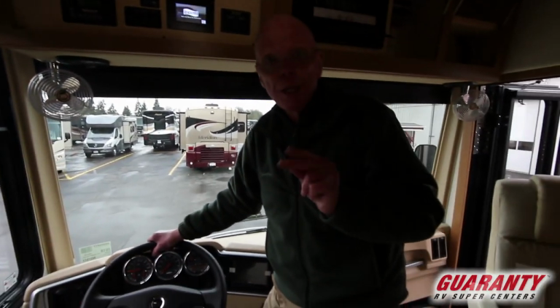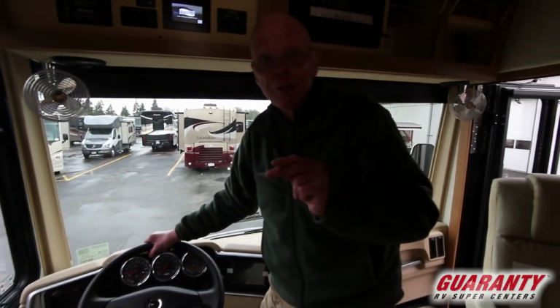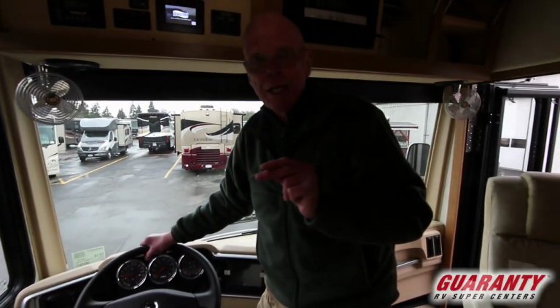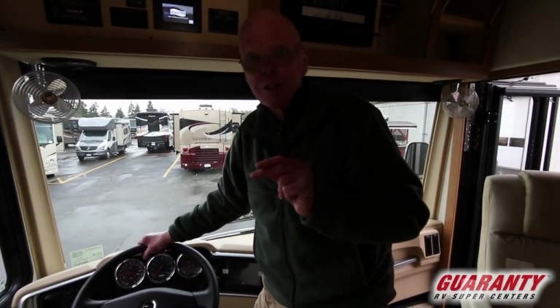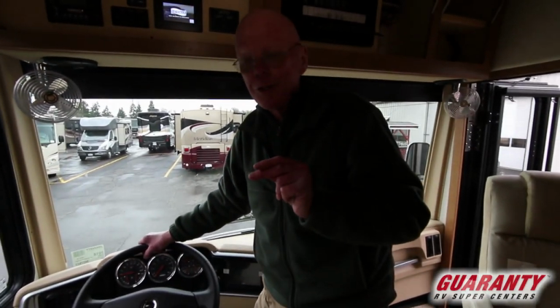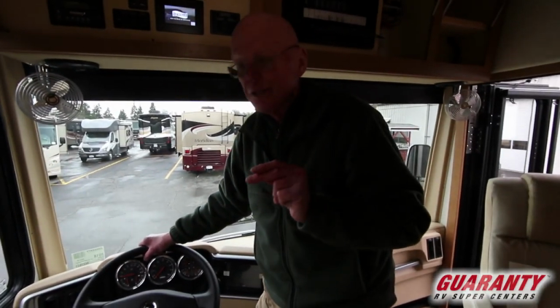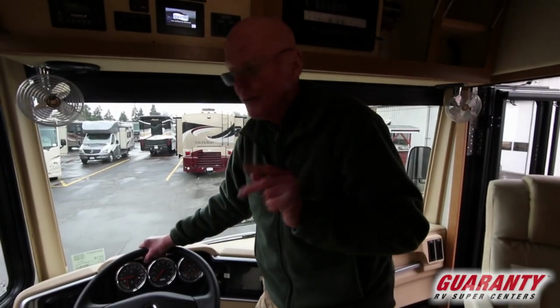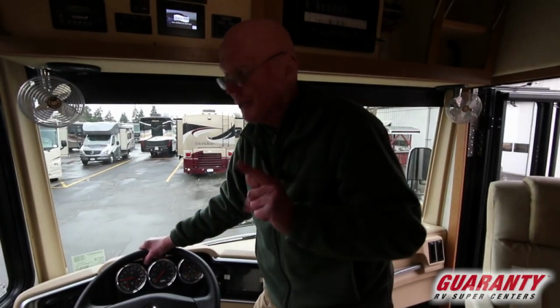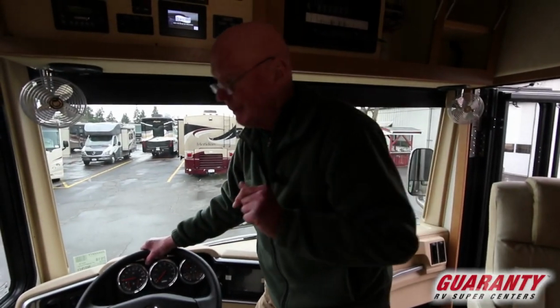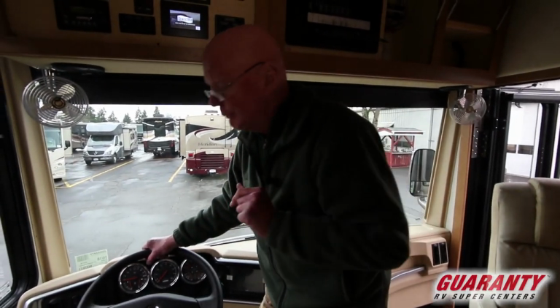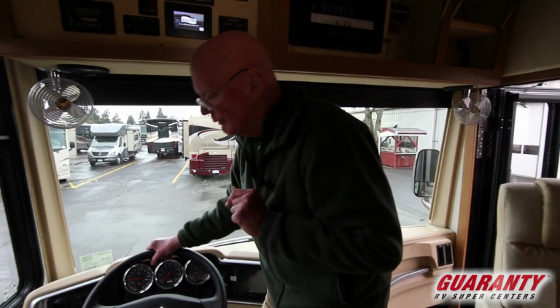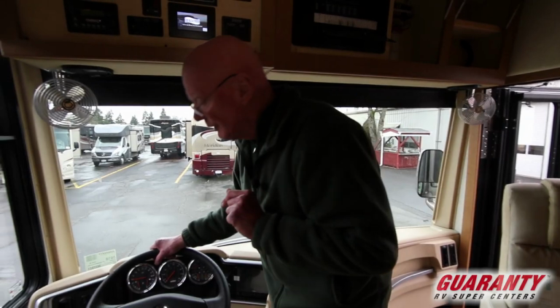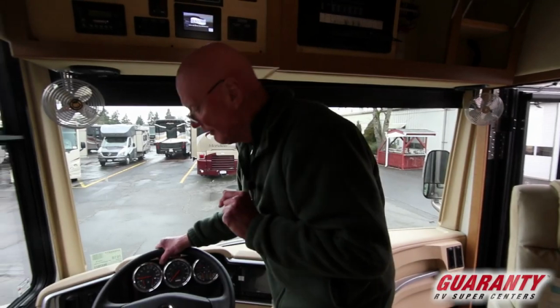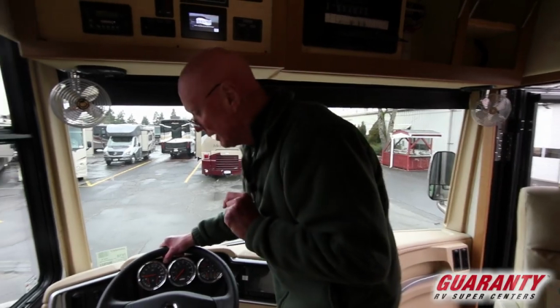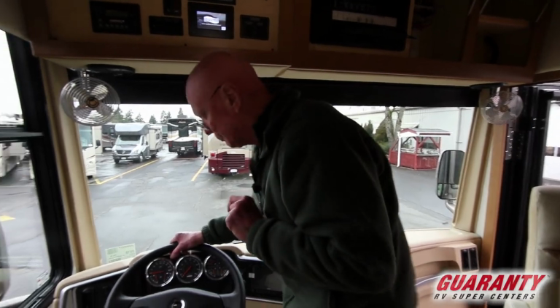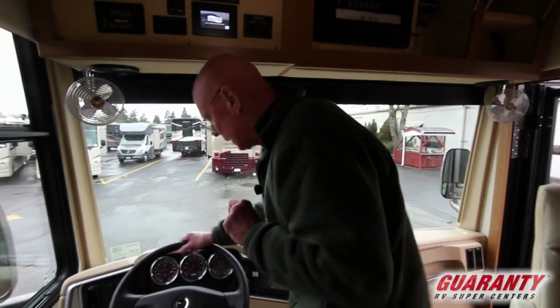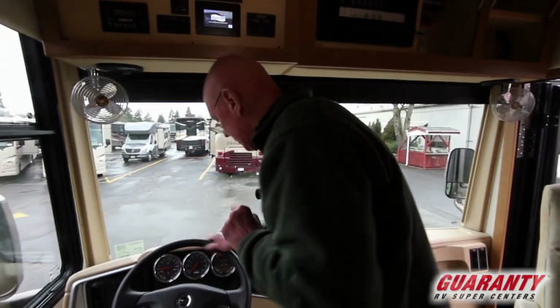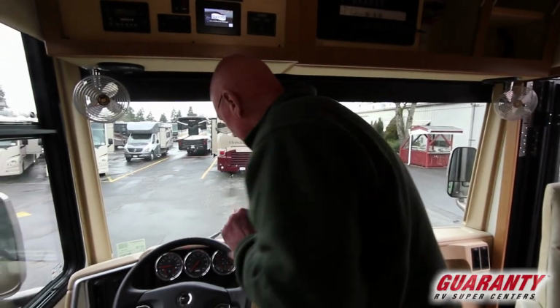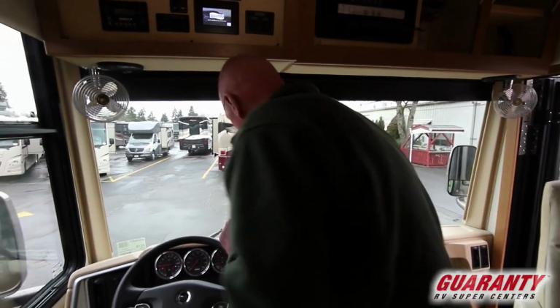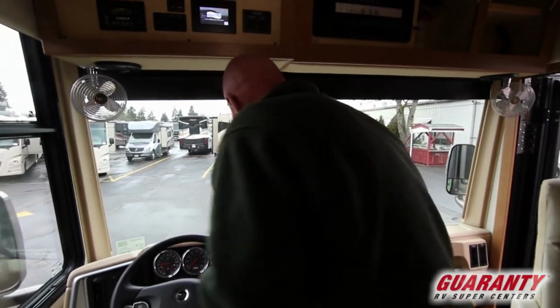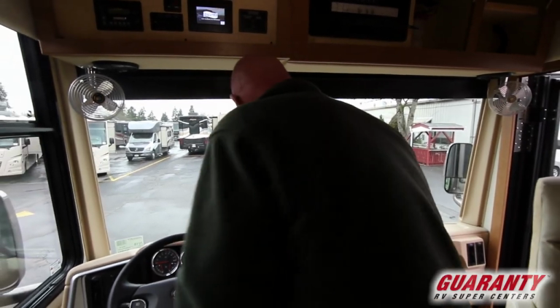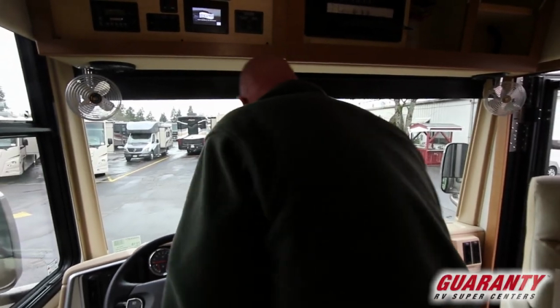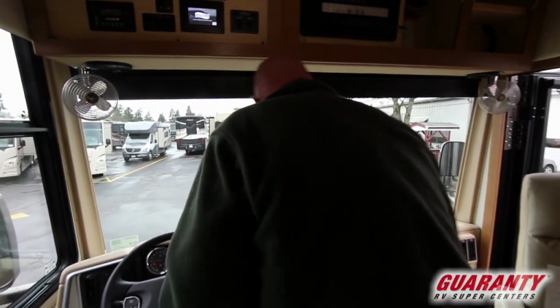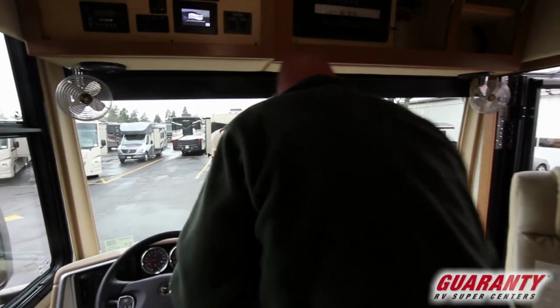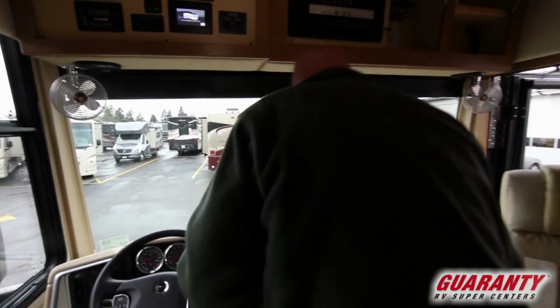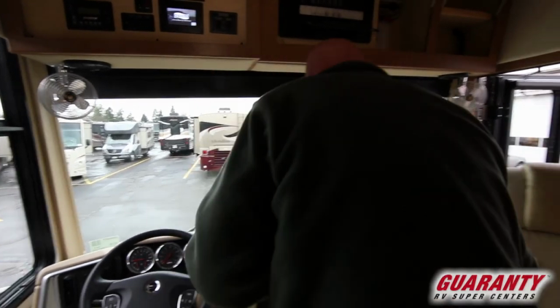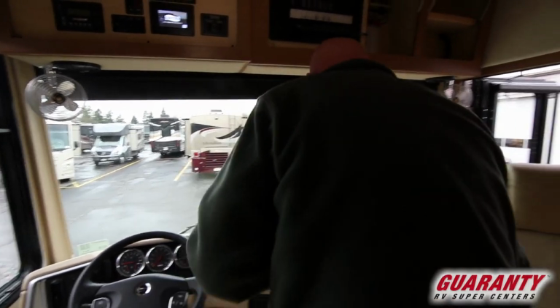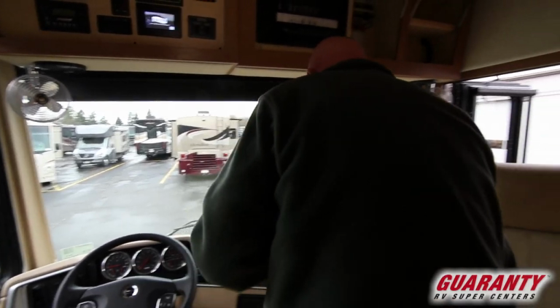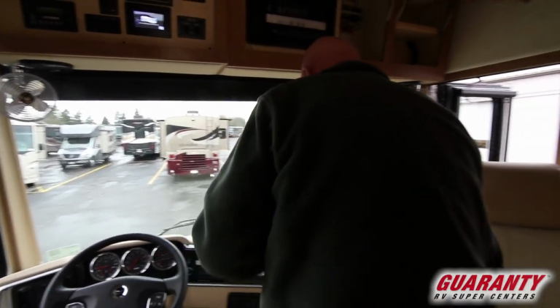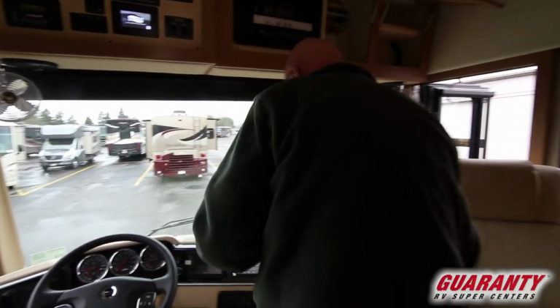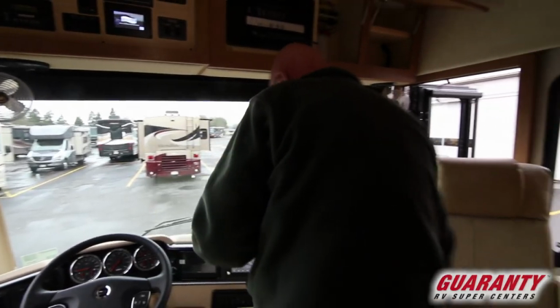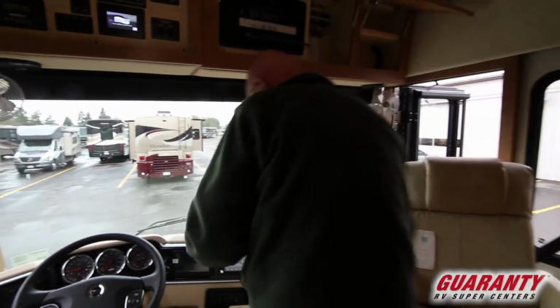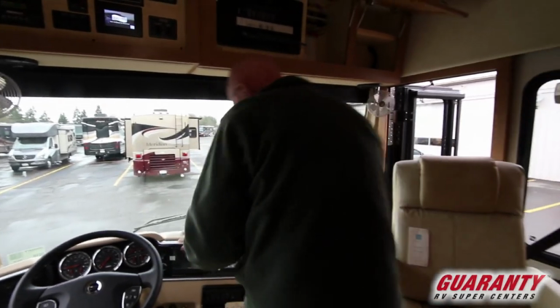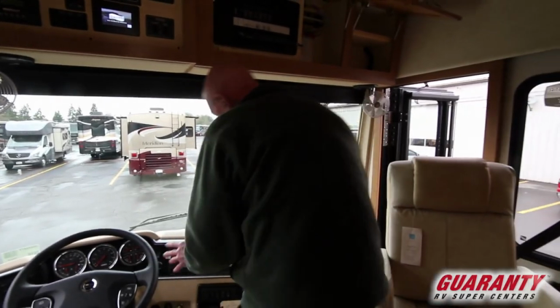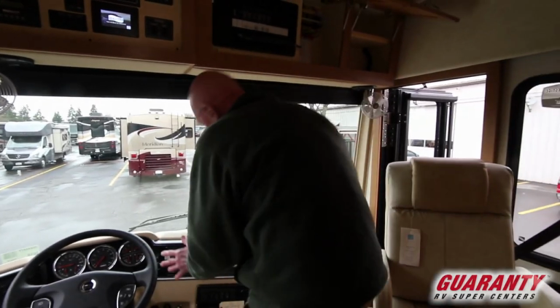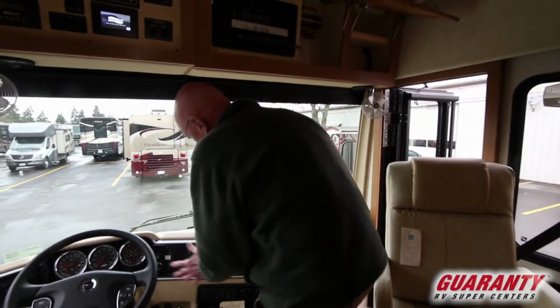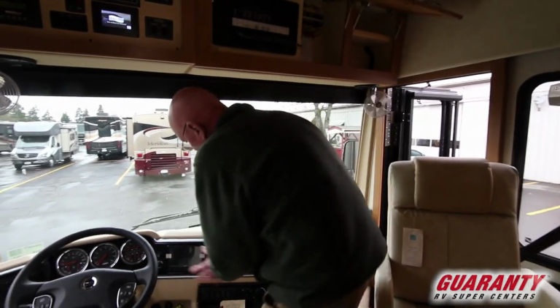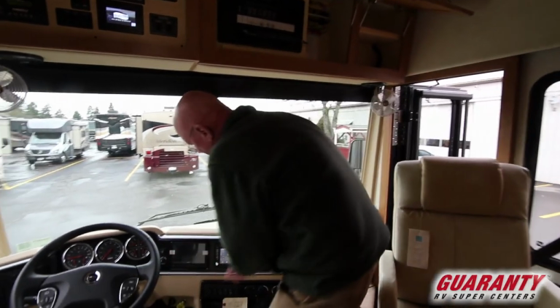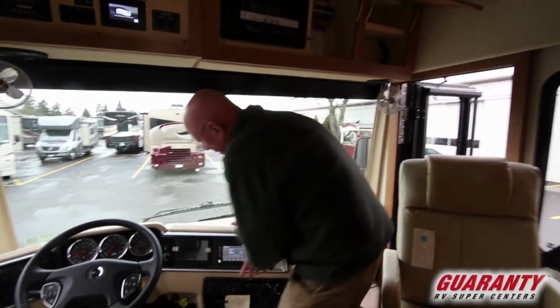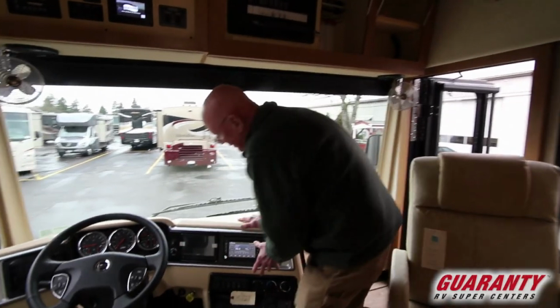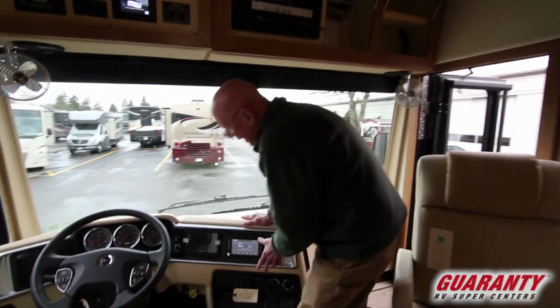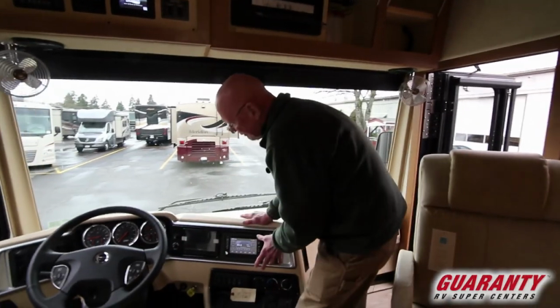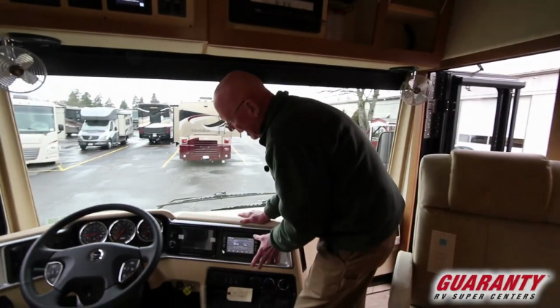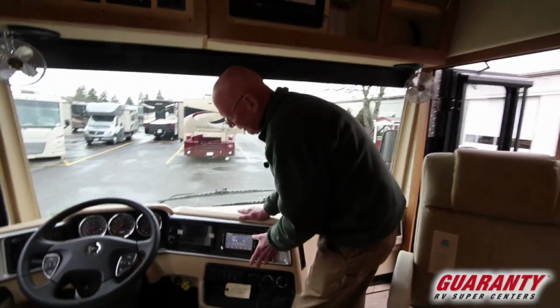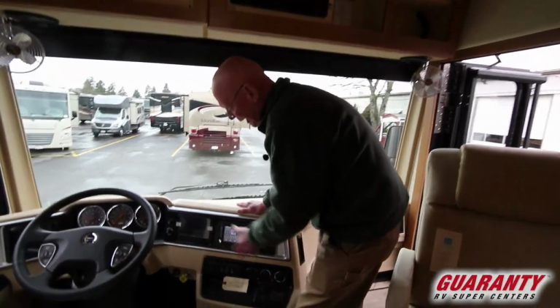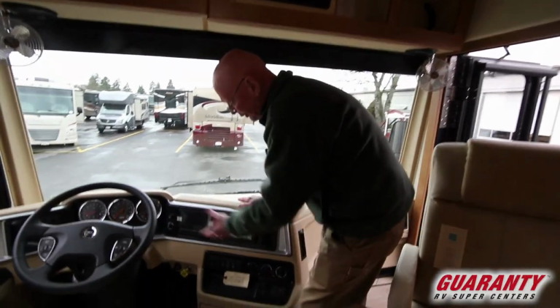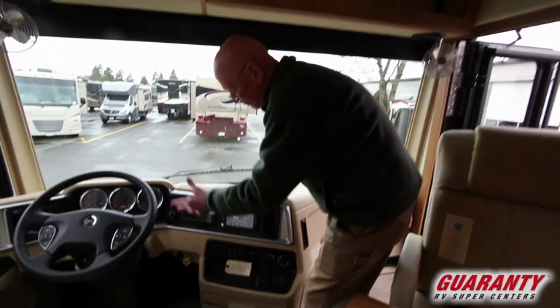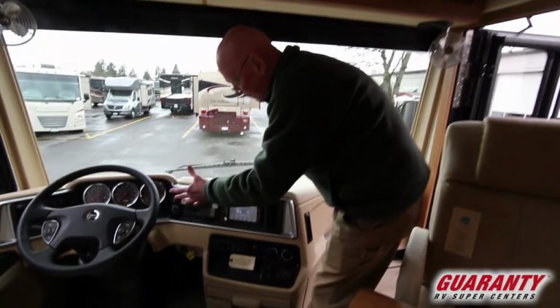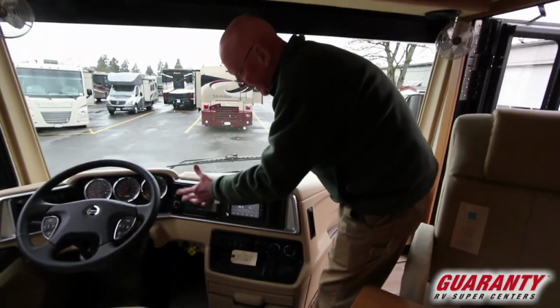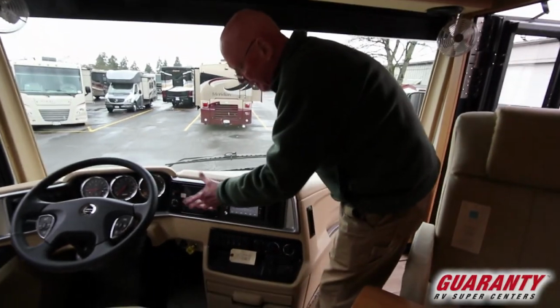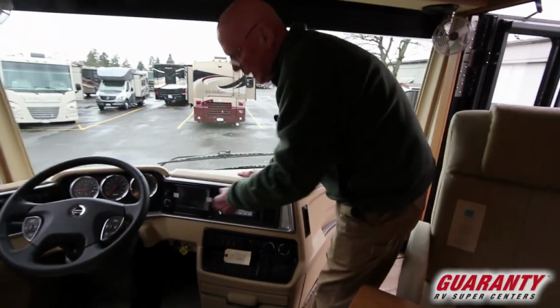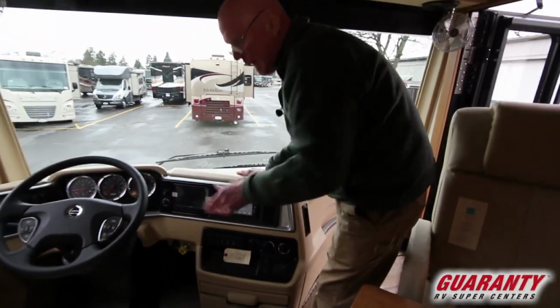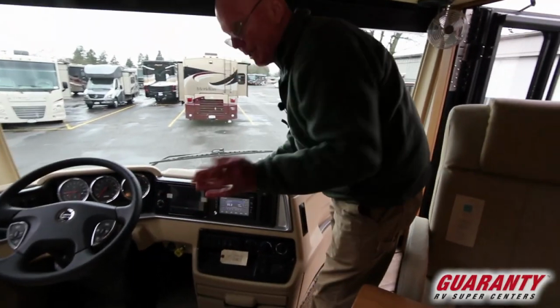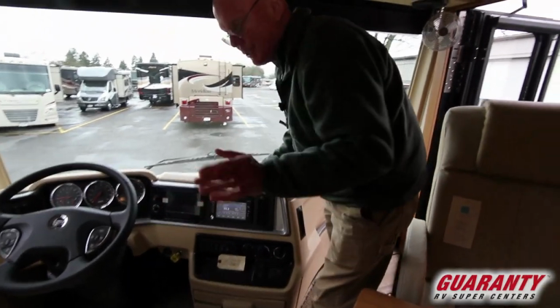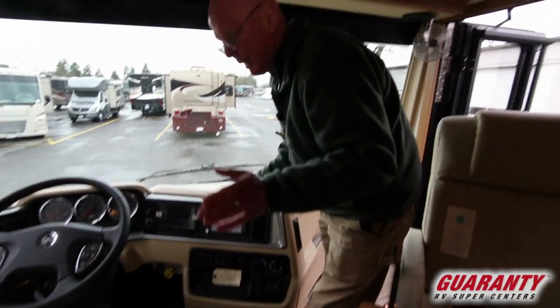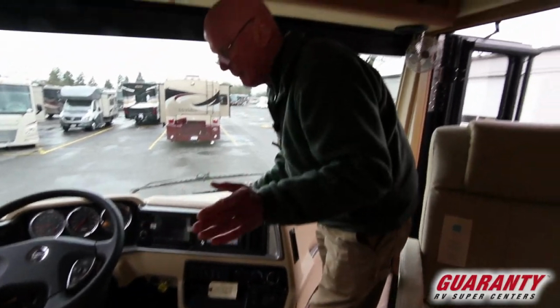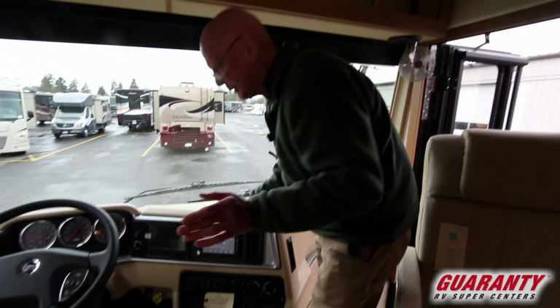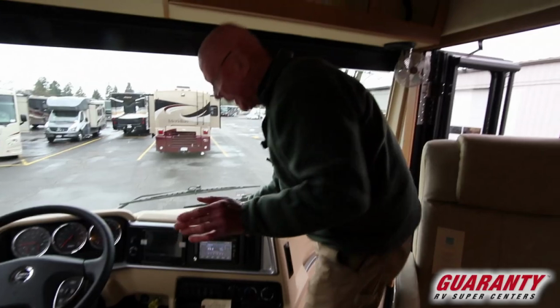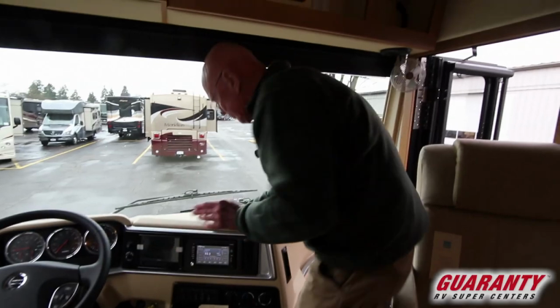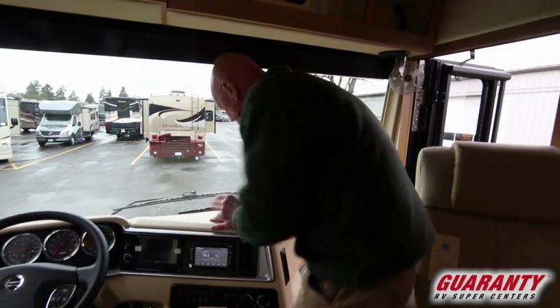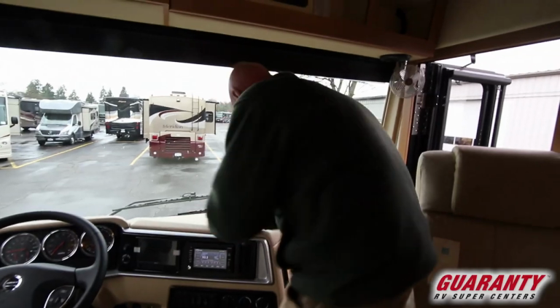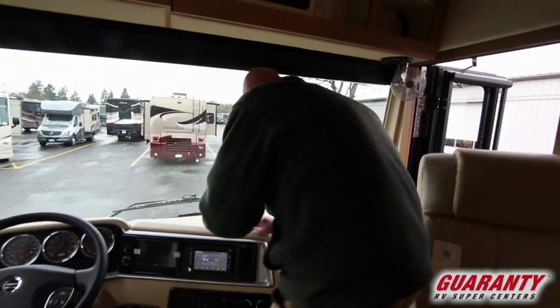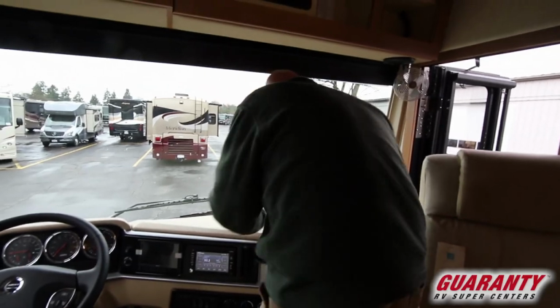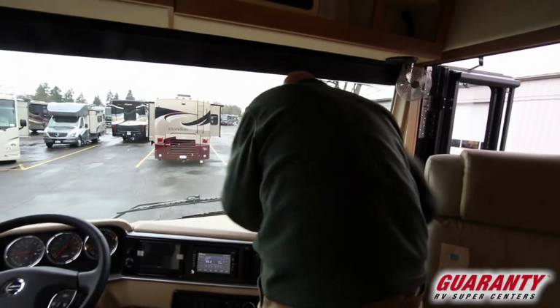Unprecedented service — something we're very, very proud of. By the way, this does have navigation, backup camera, and side mount cameras as well.